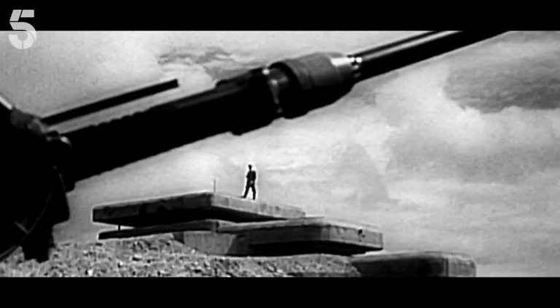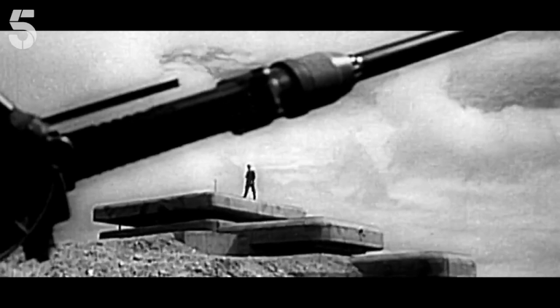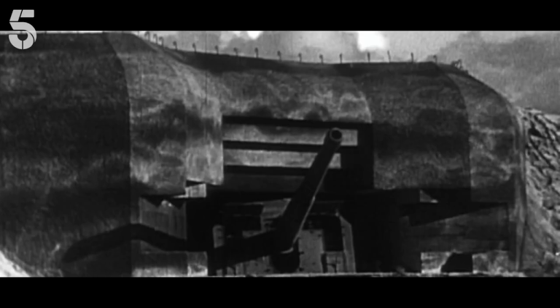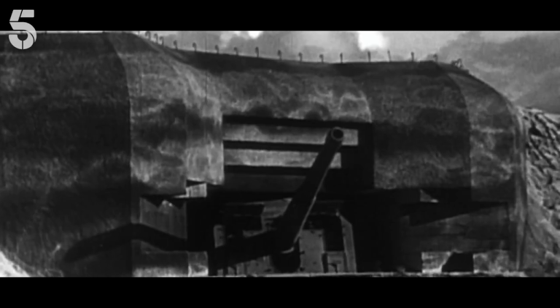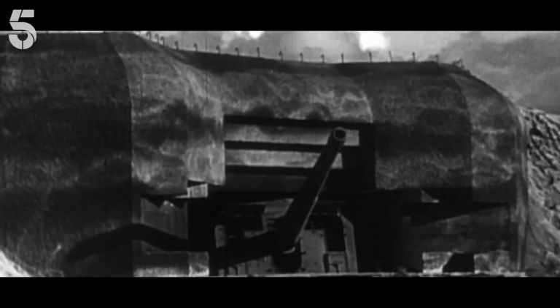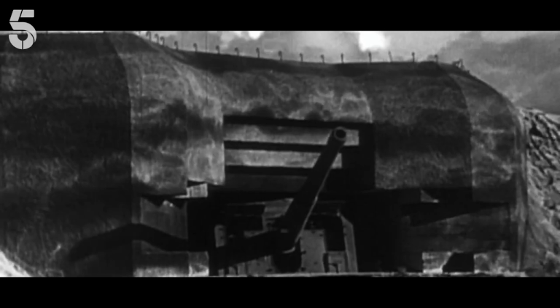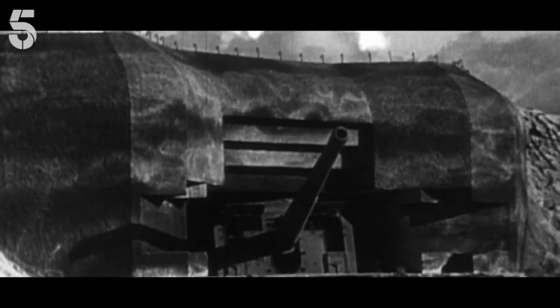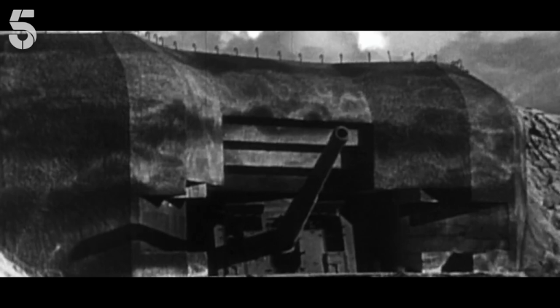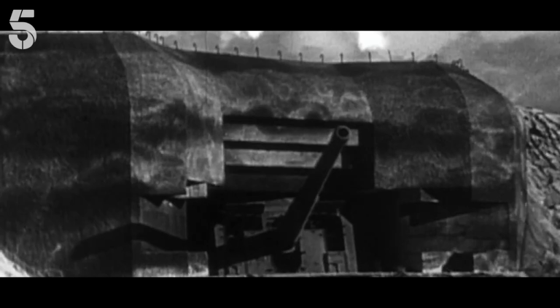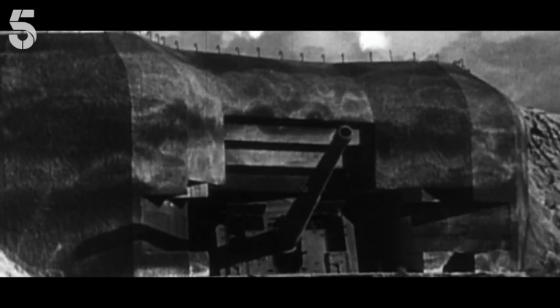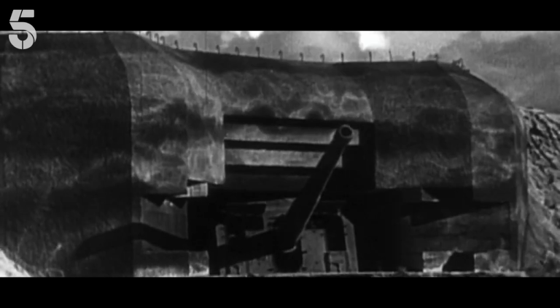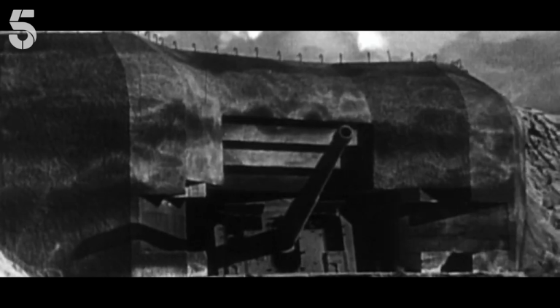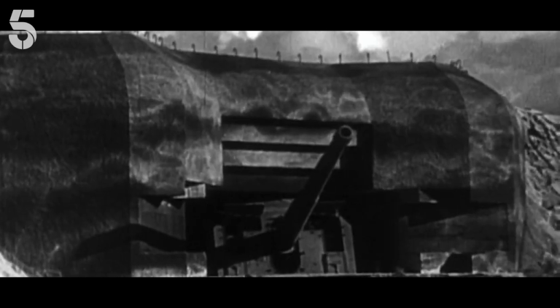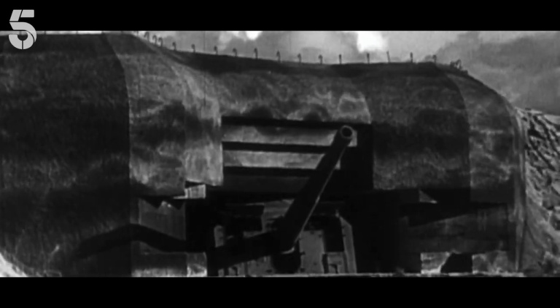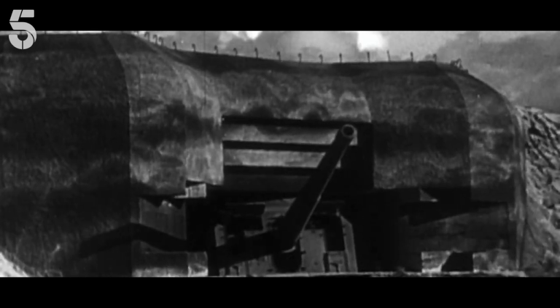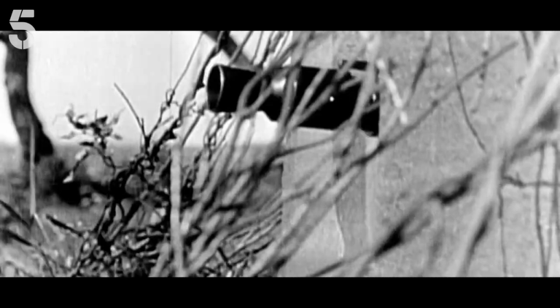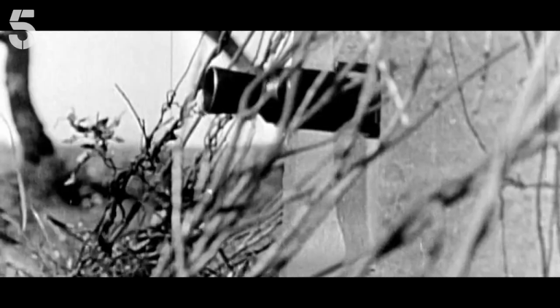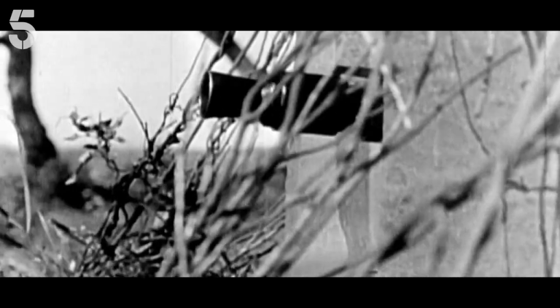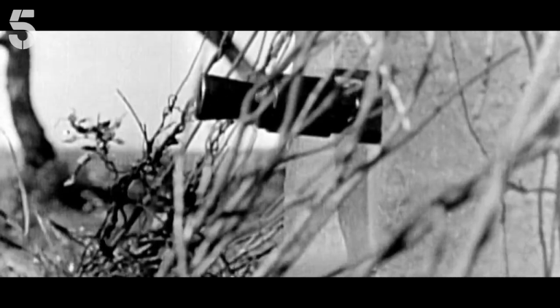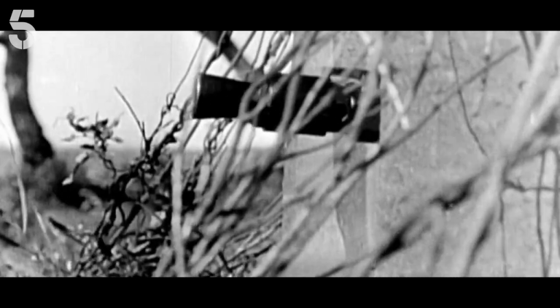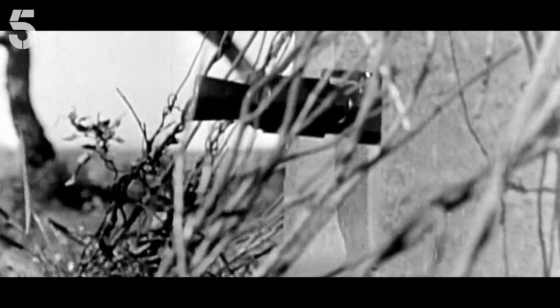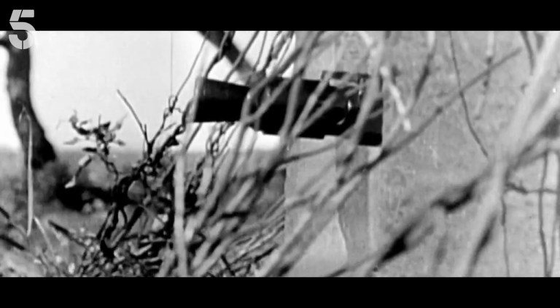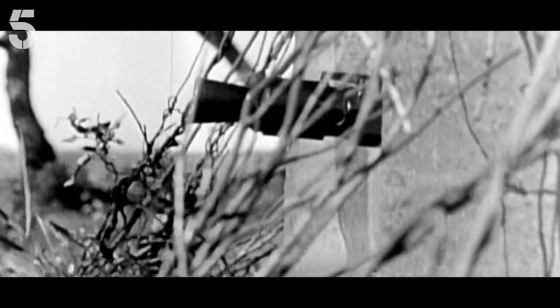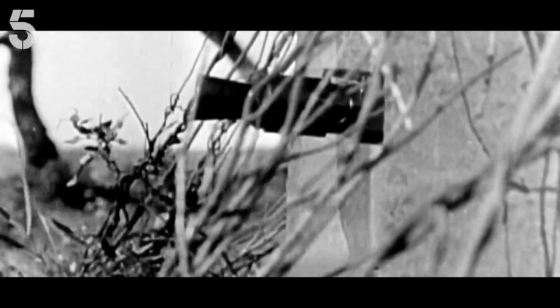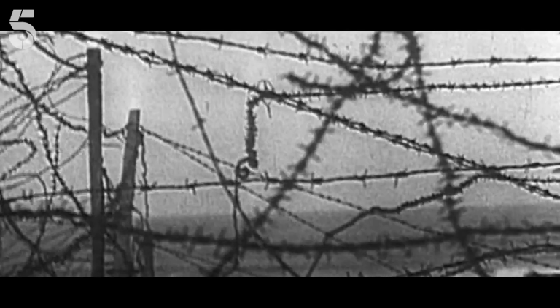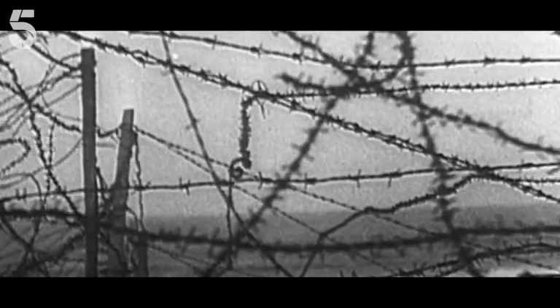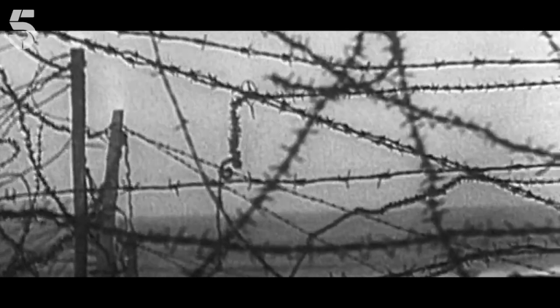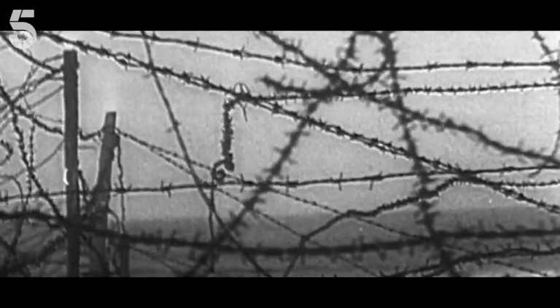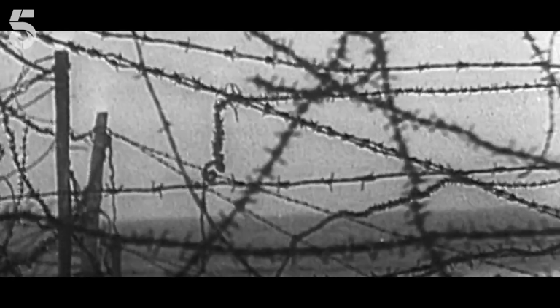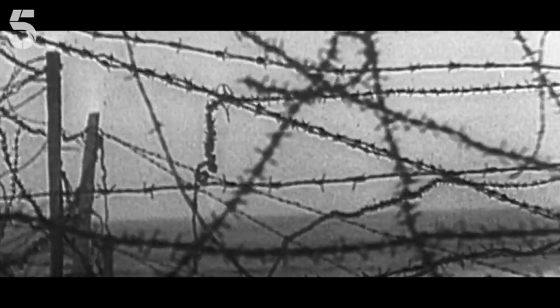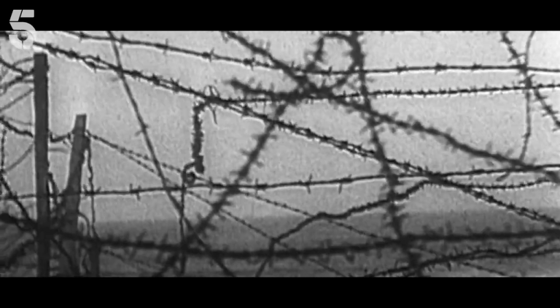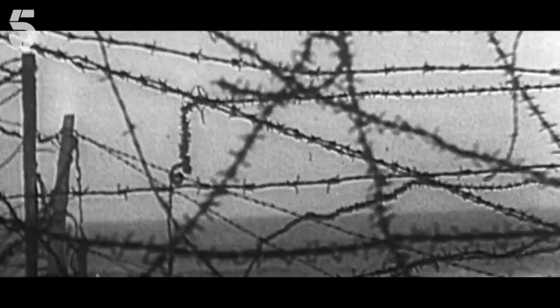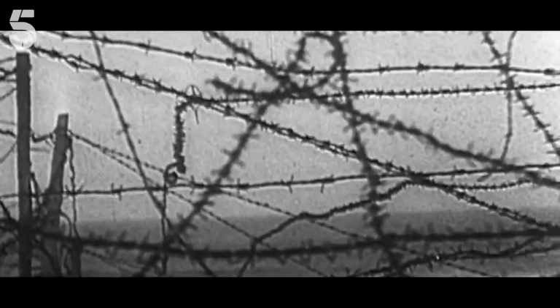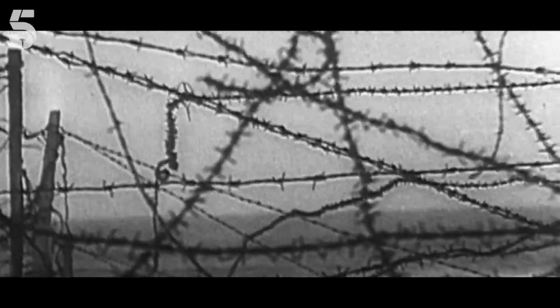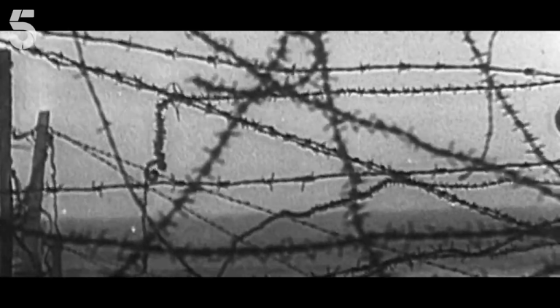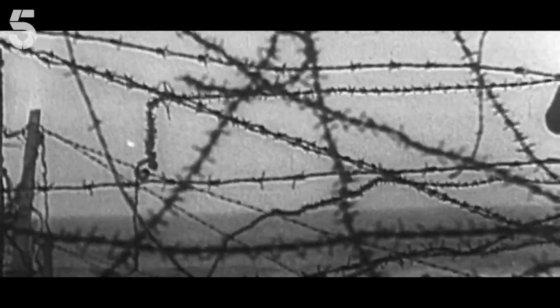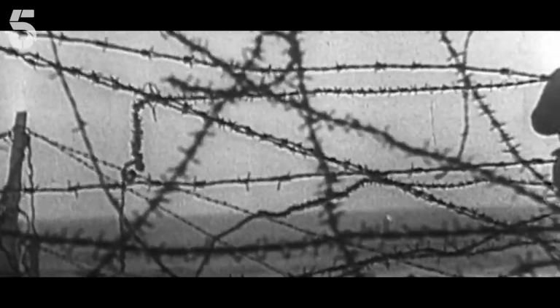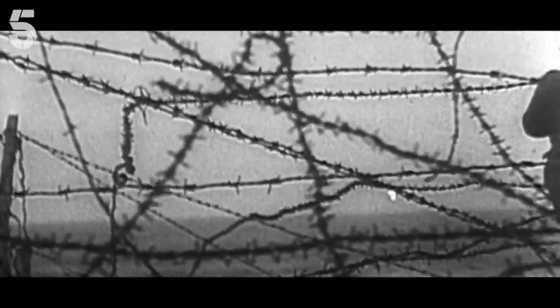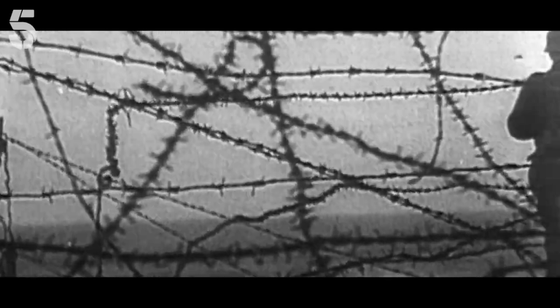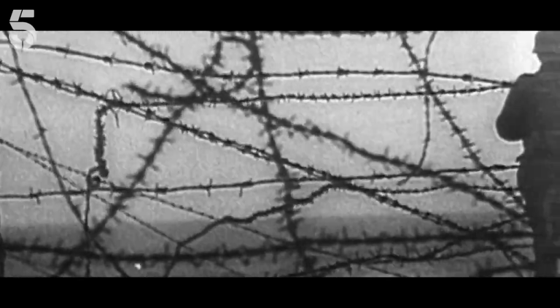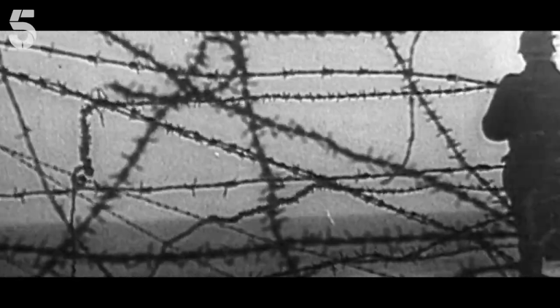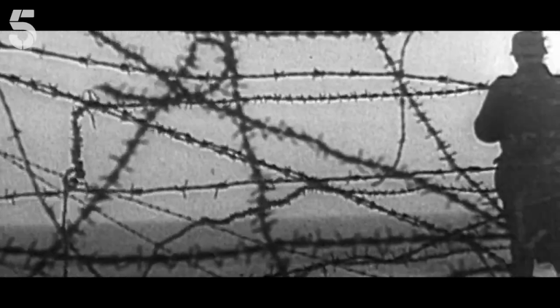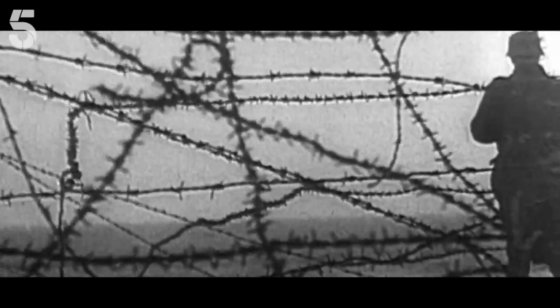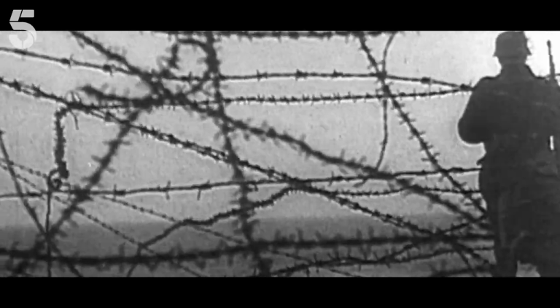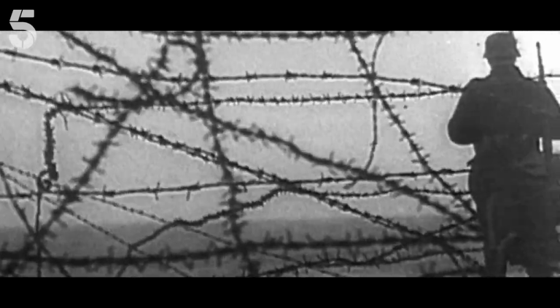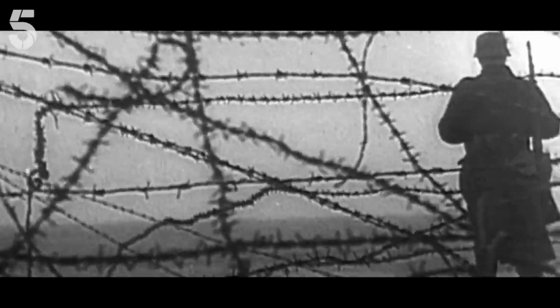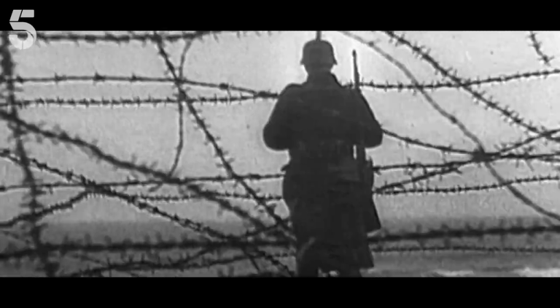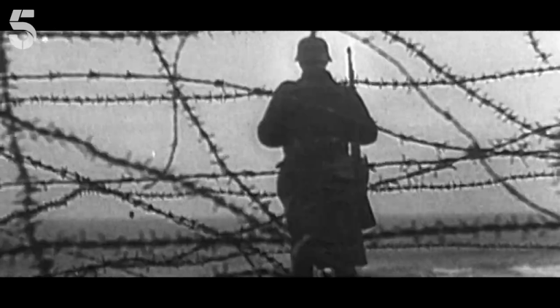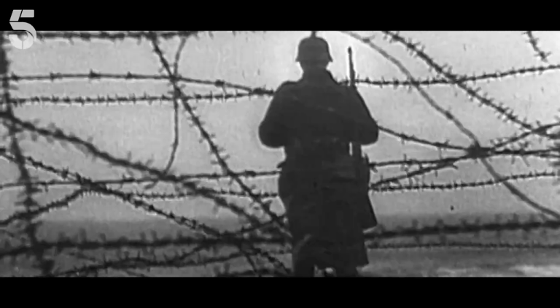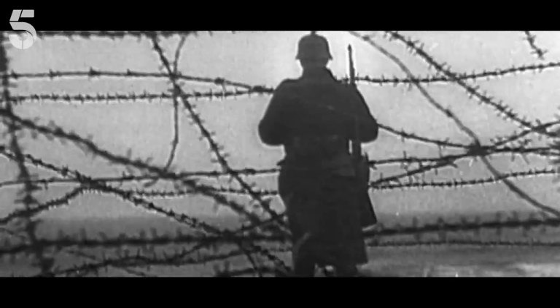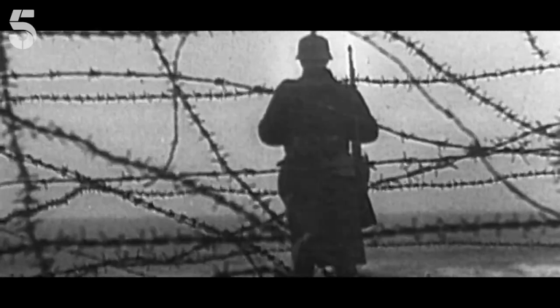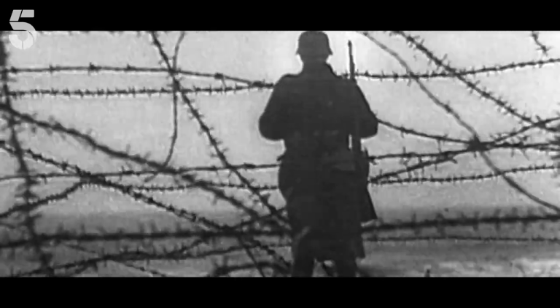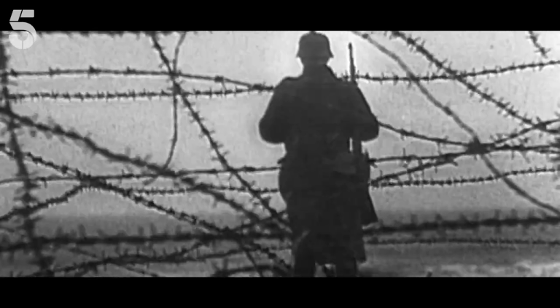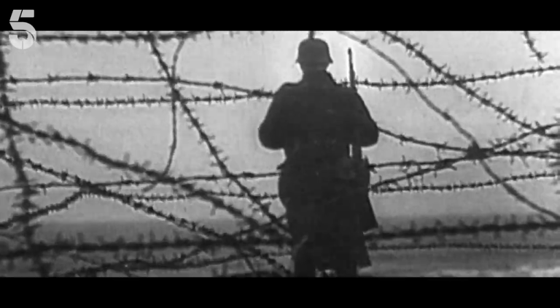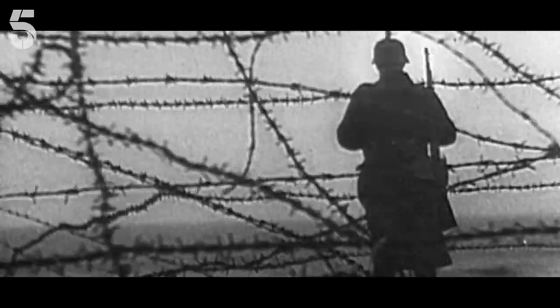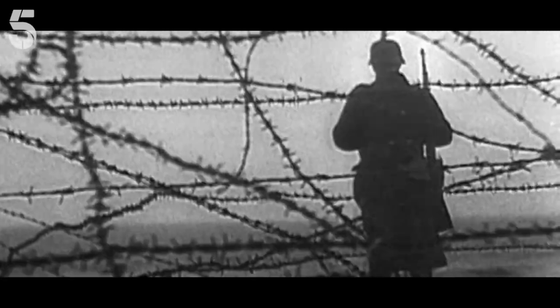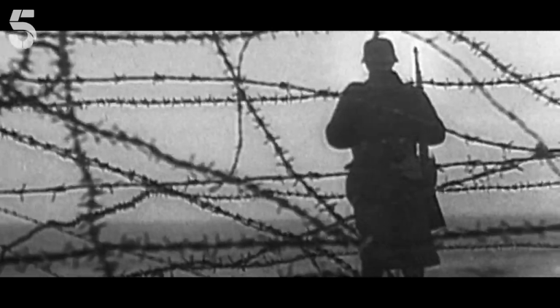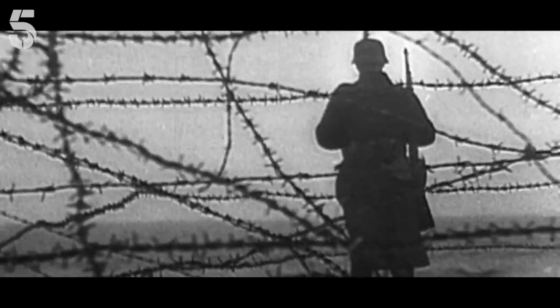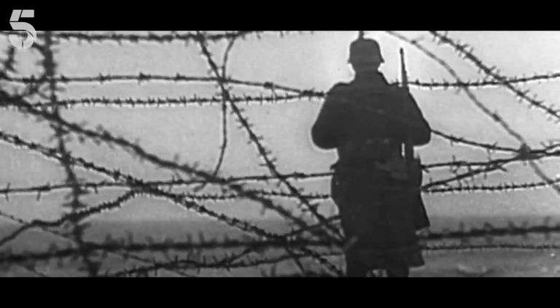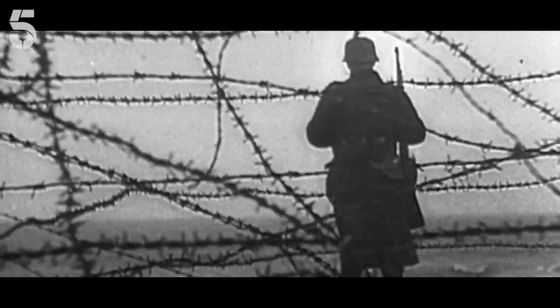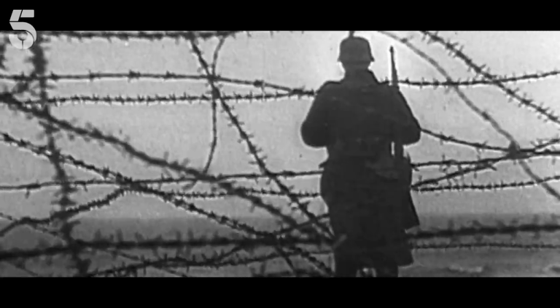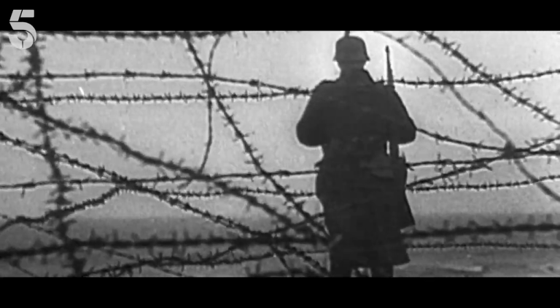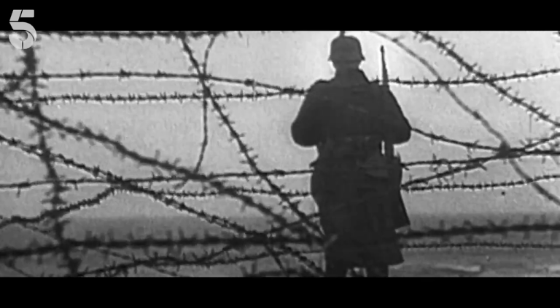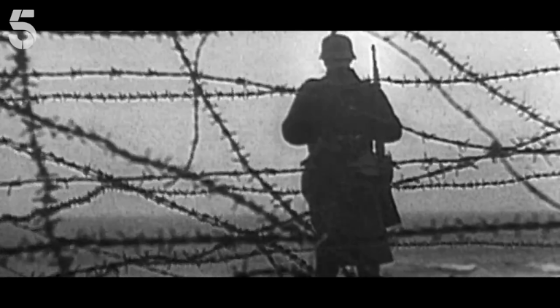But the Allies found a chink in Rommel's armour — a part of Normandy the Nazis thought they had covered.